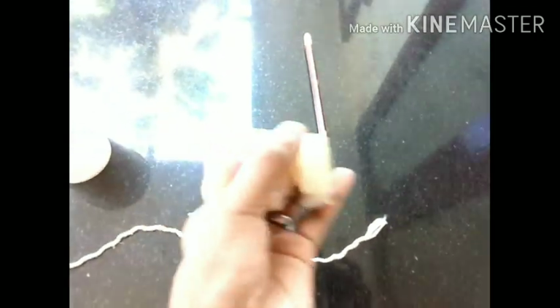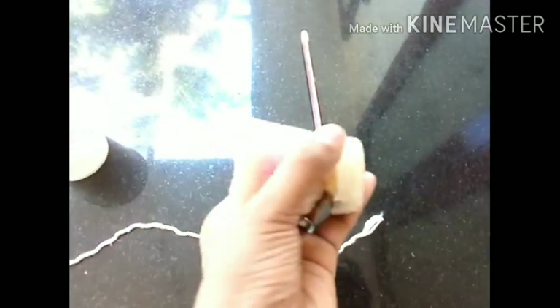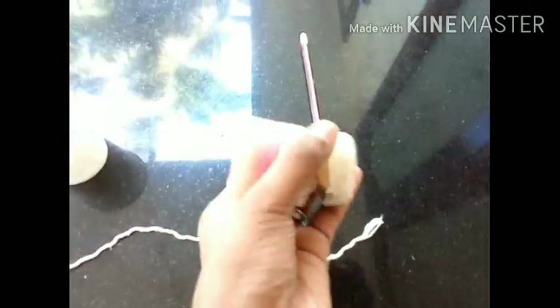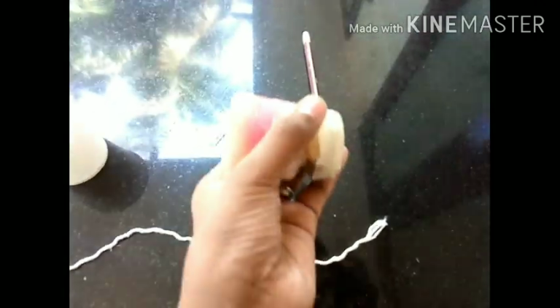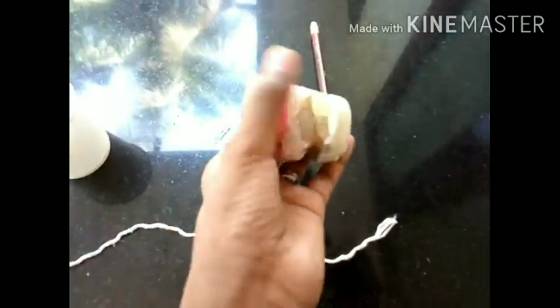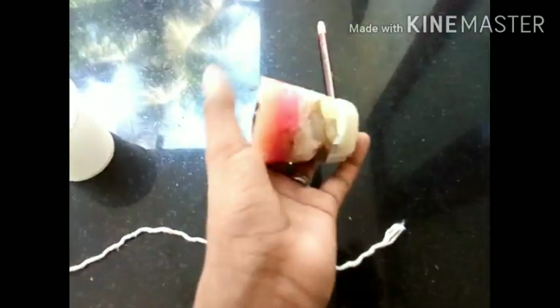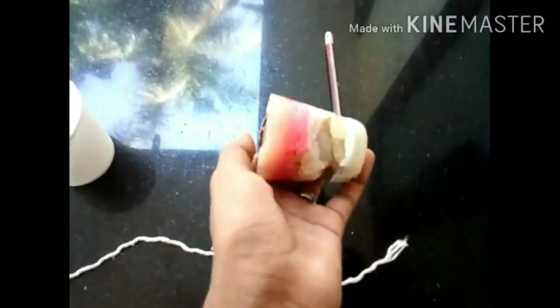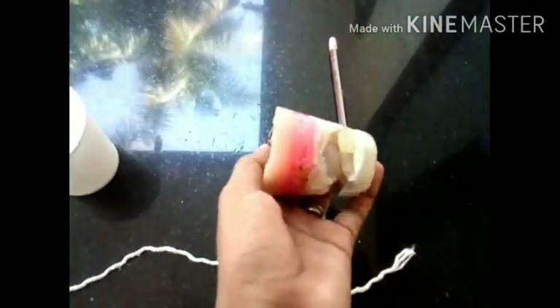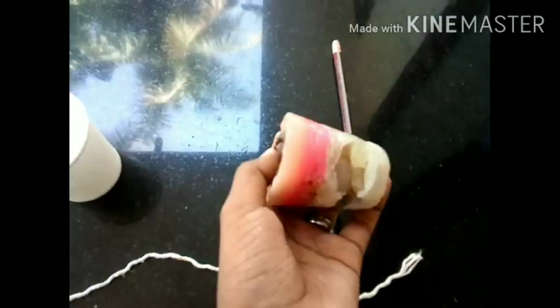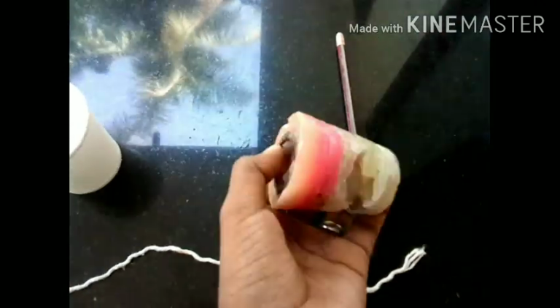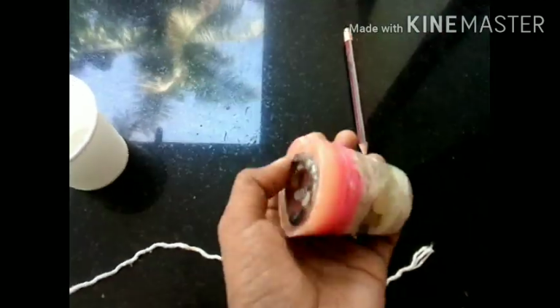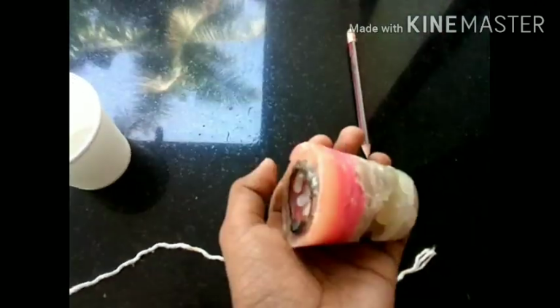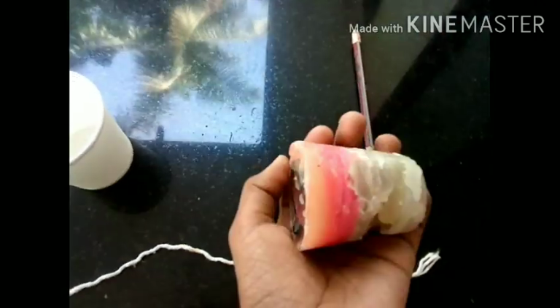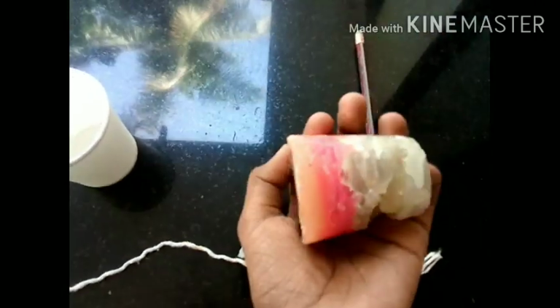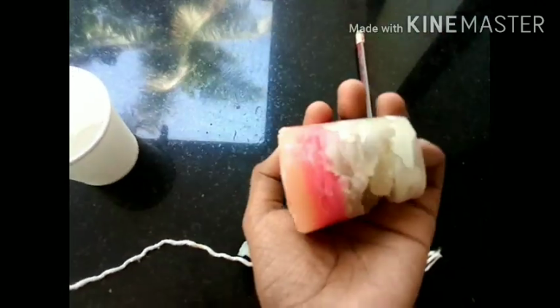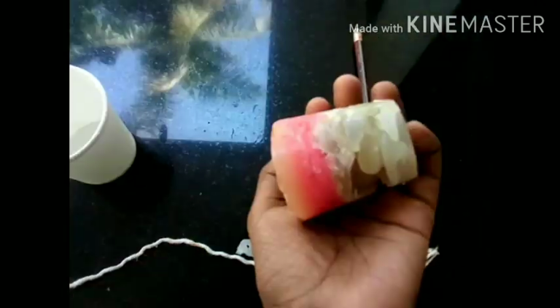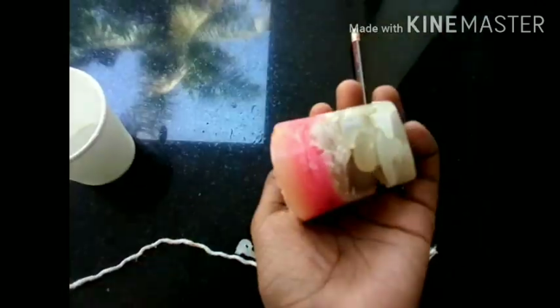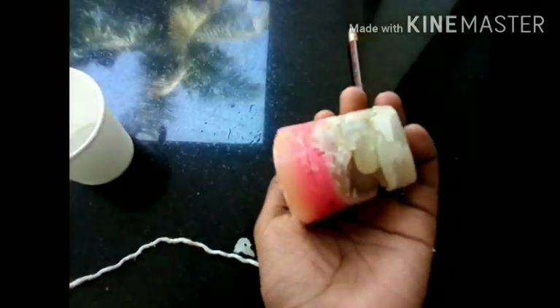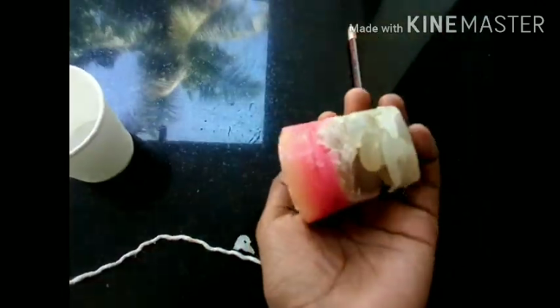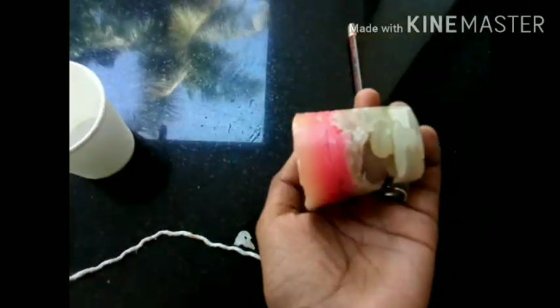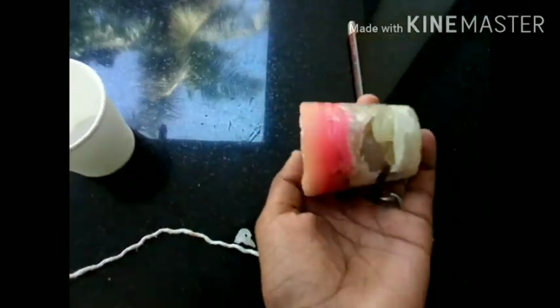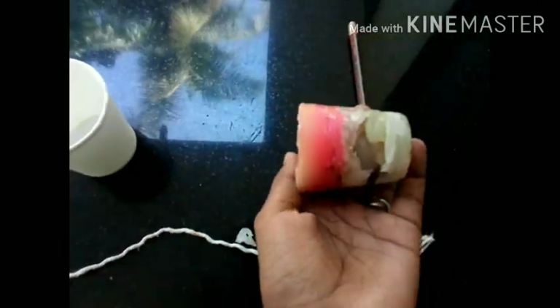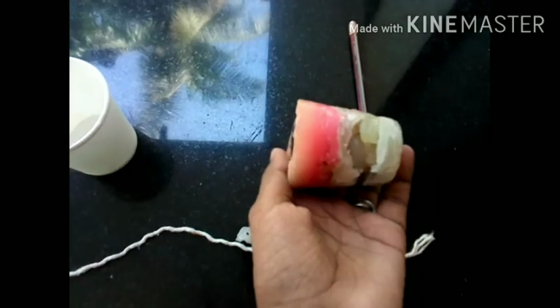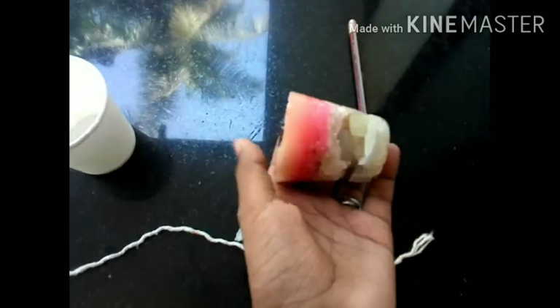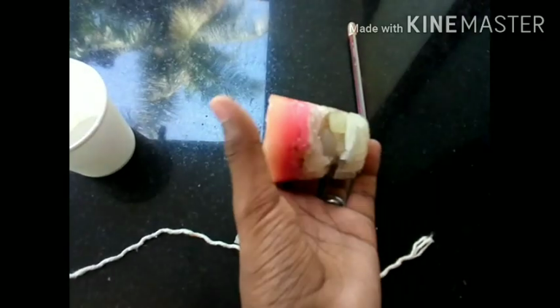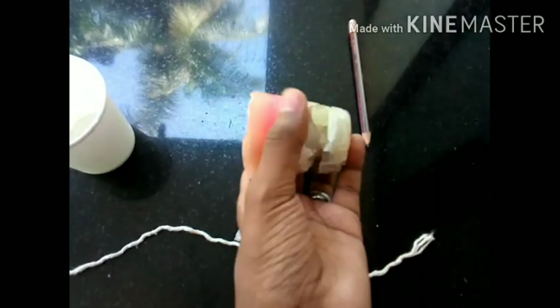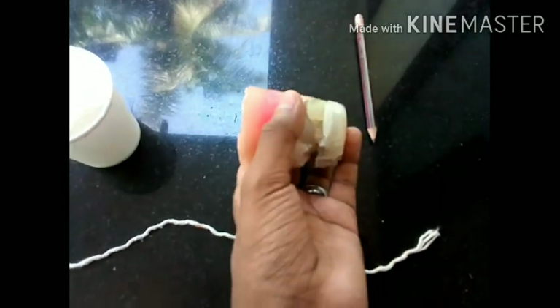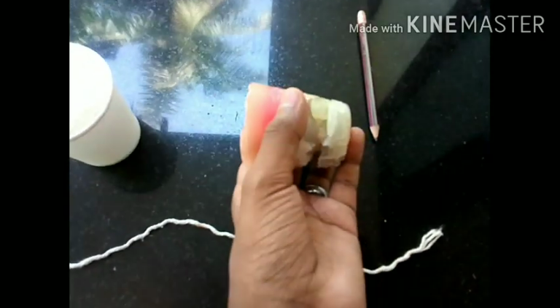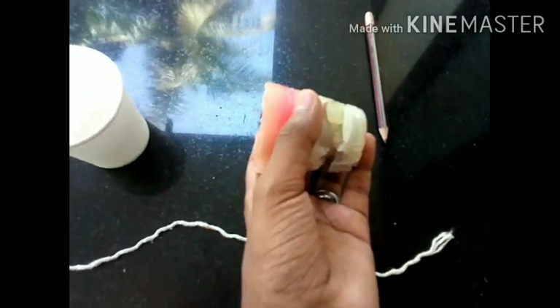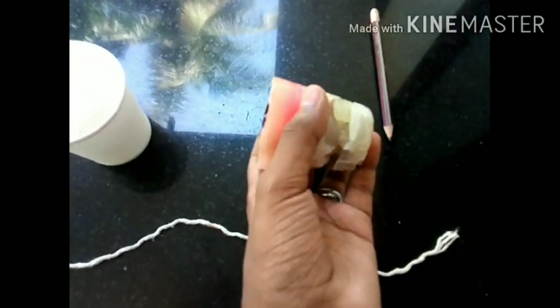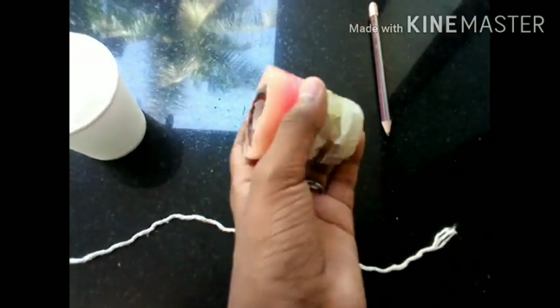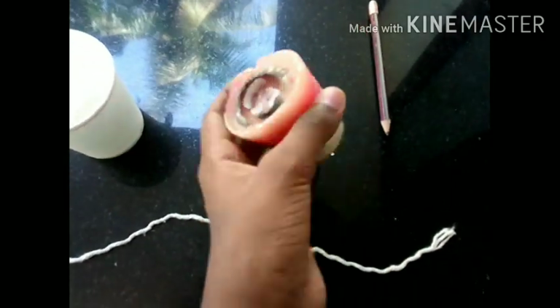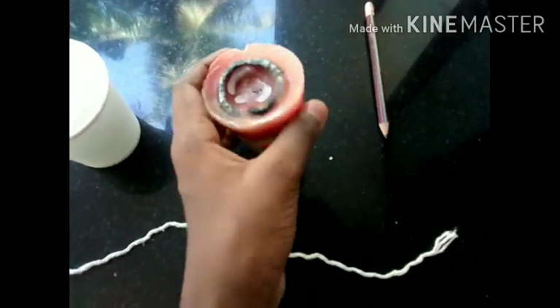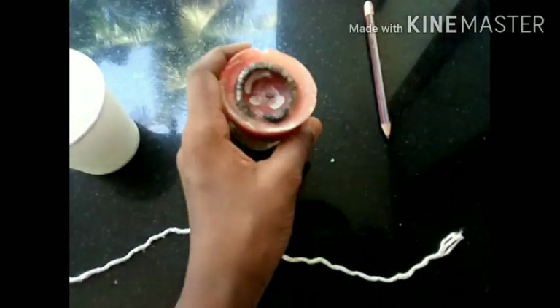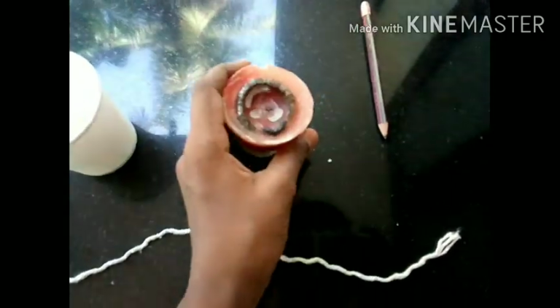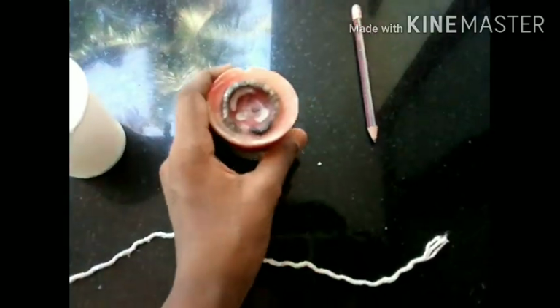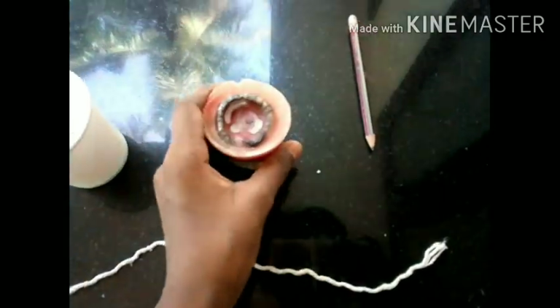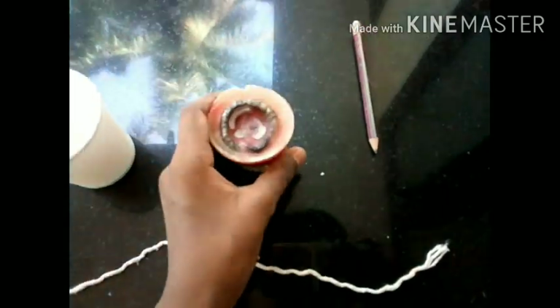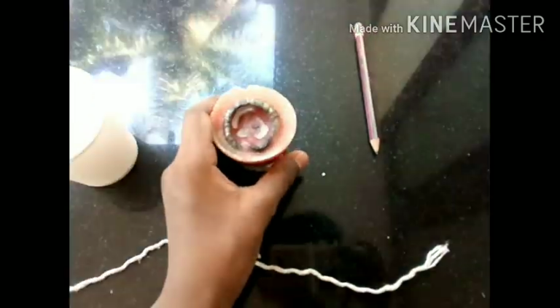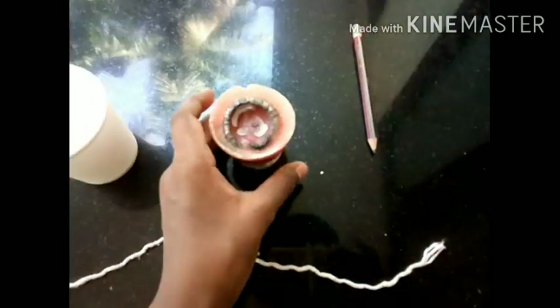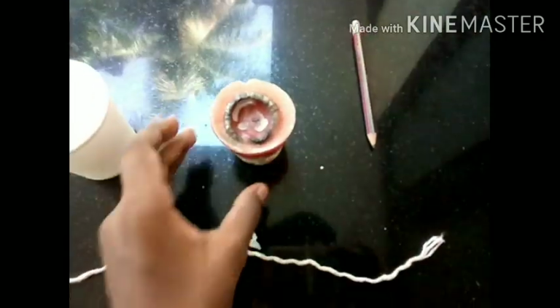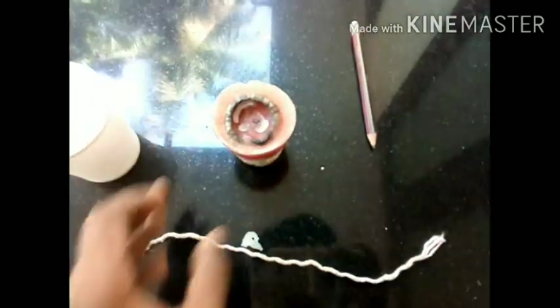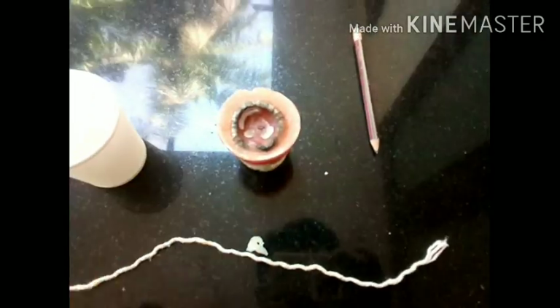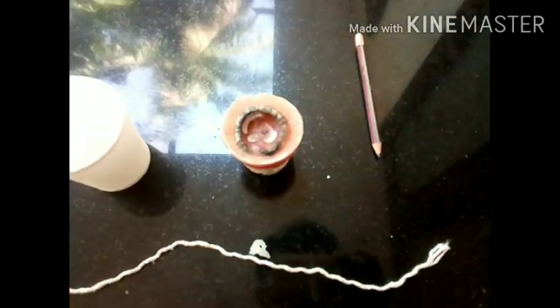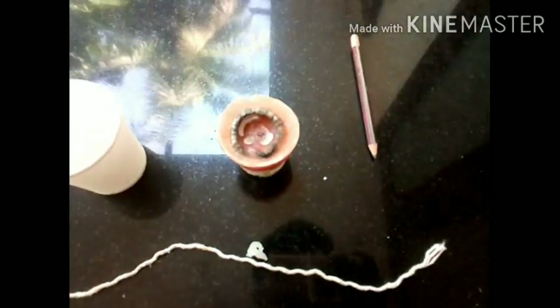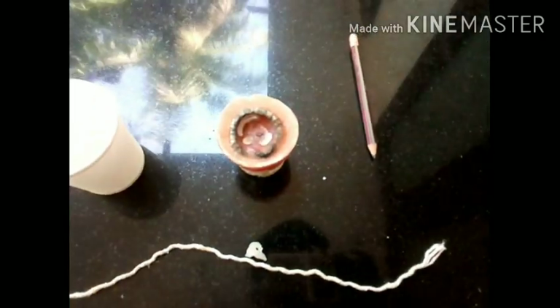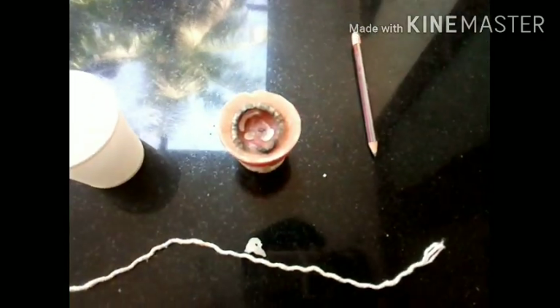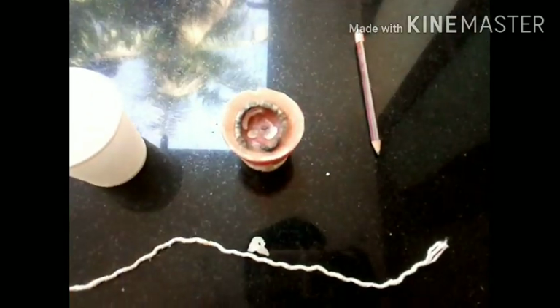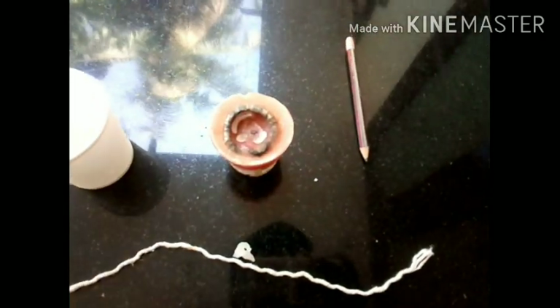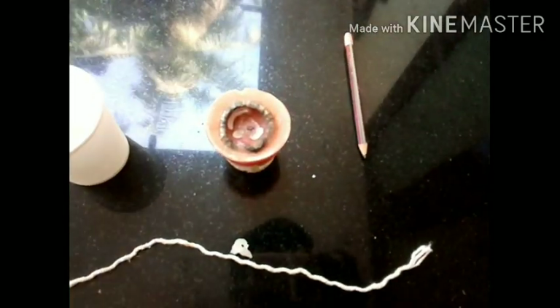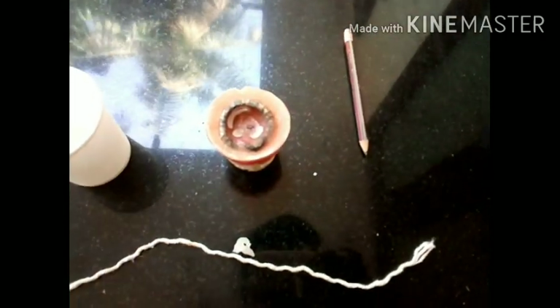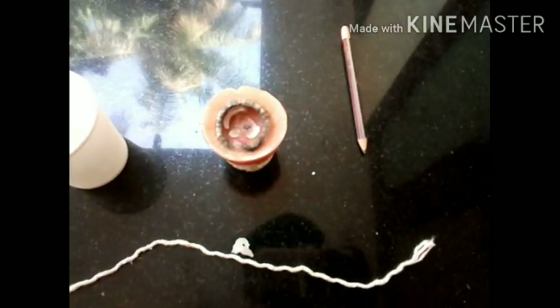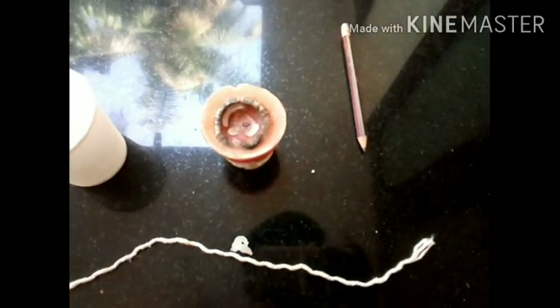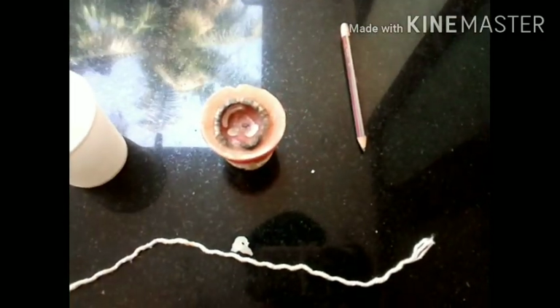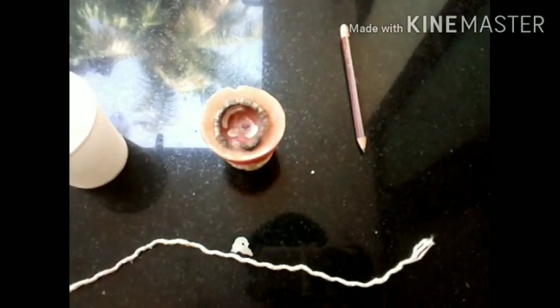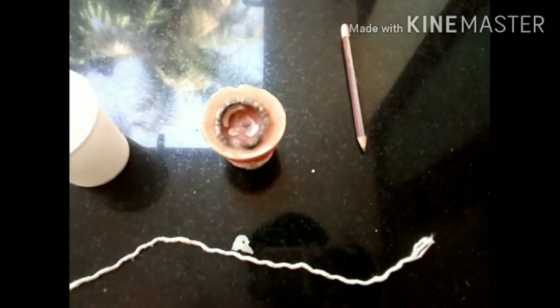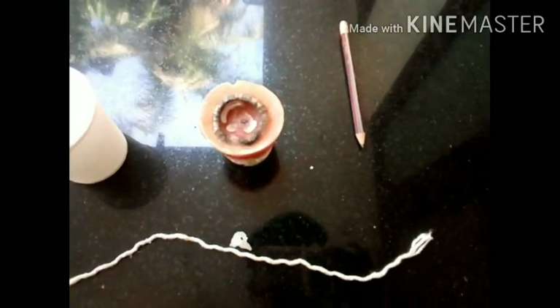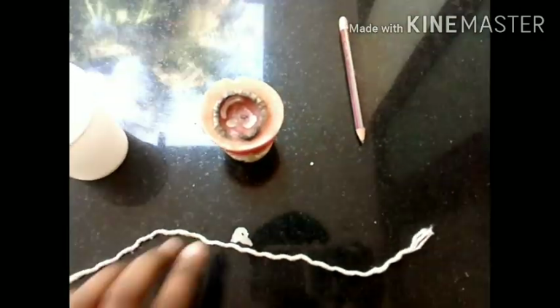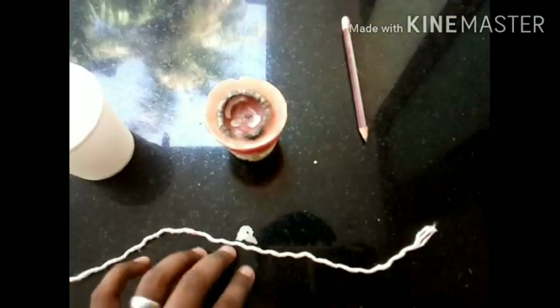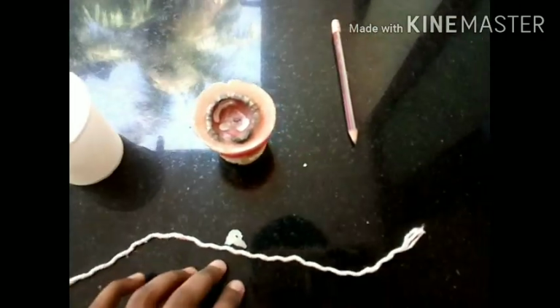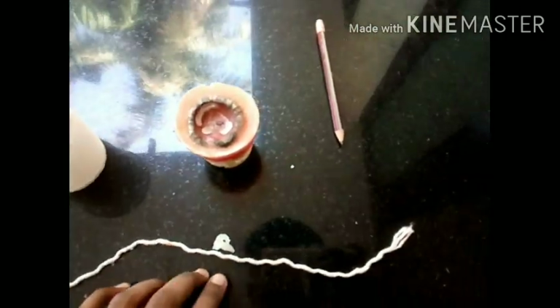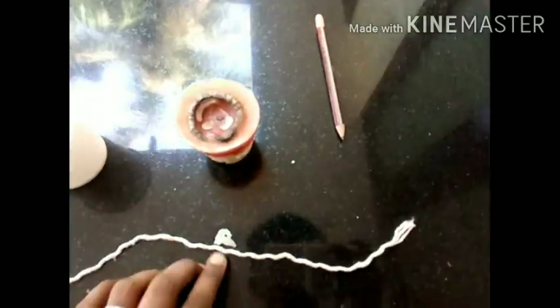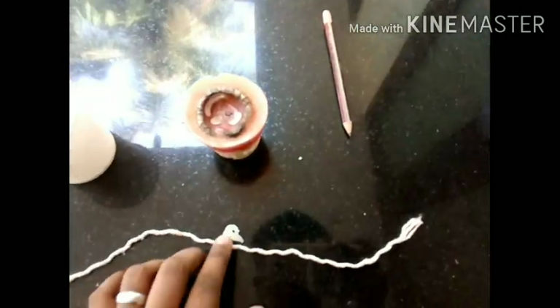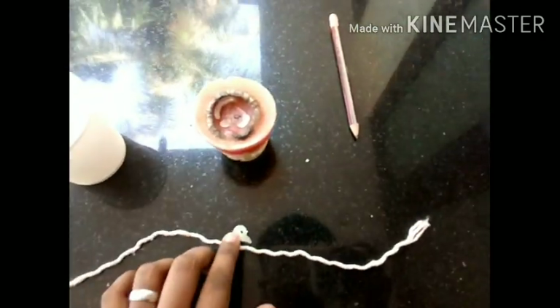If you like this, you will put it in the wax. I will put it in the wax.